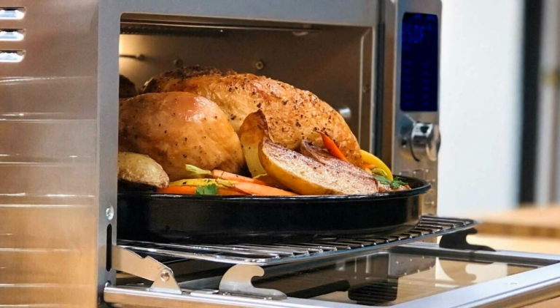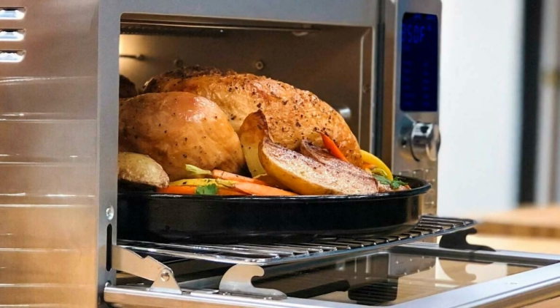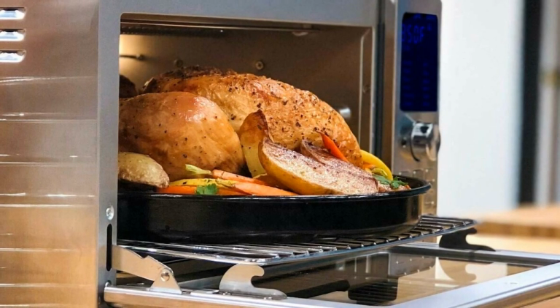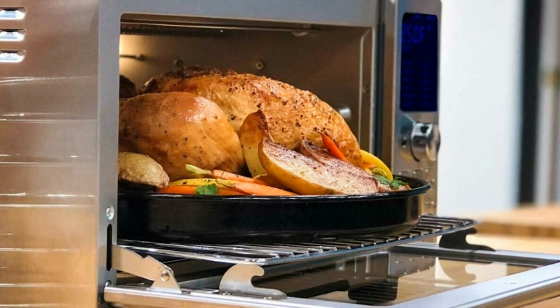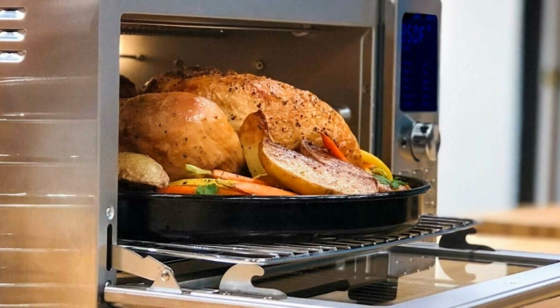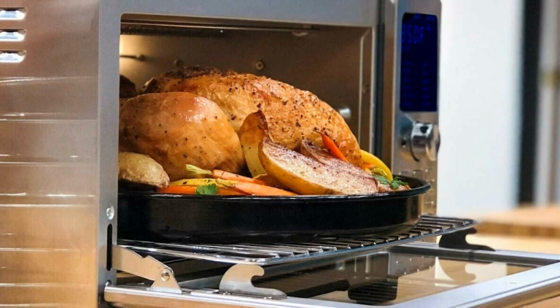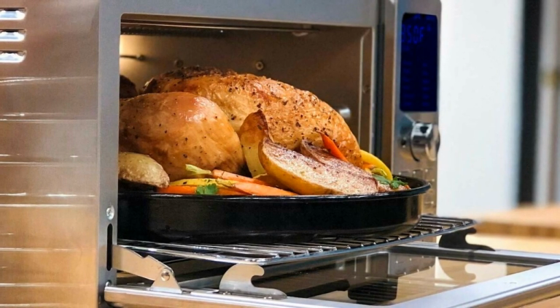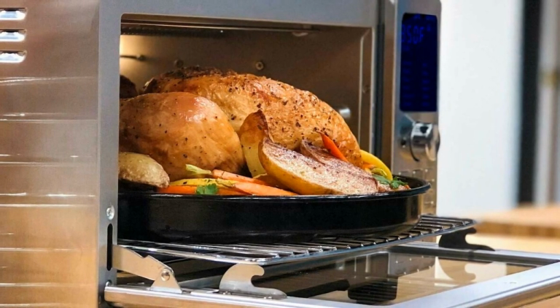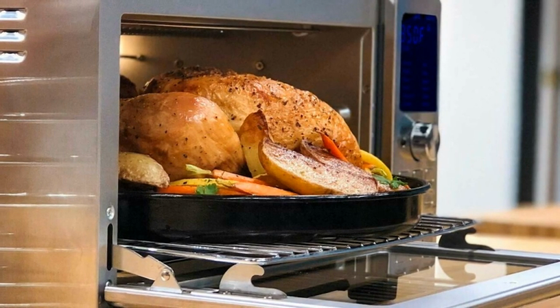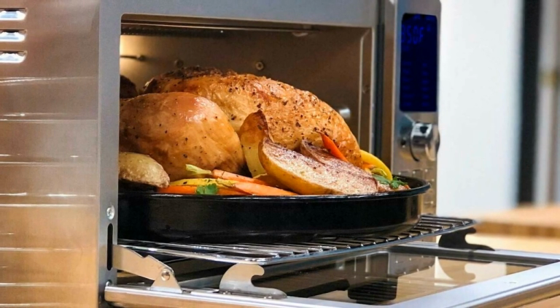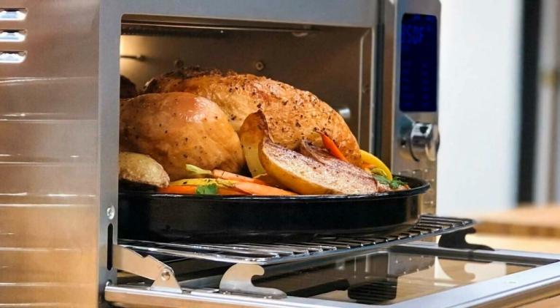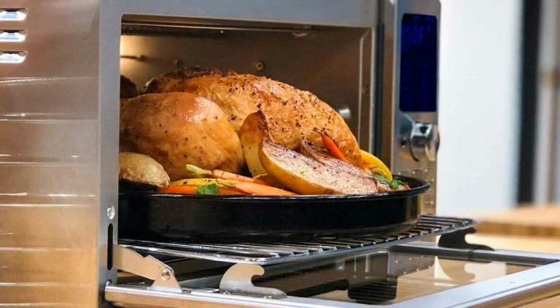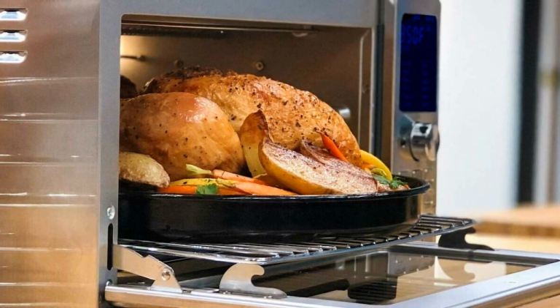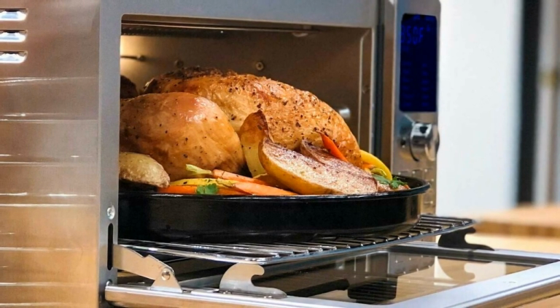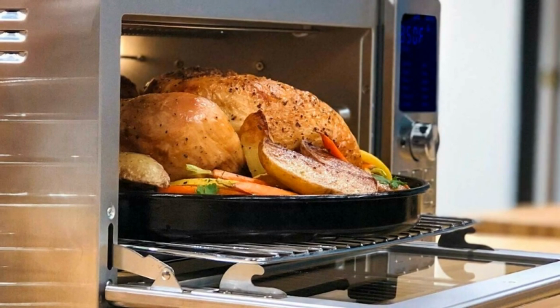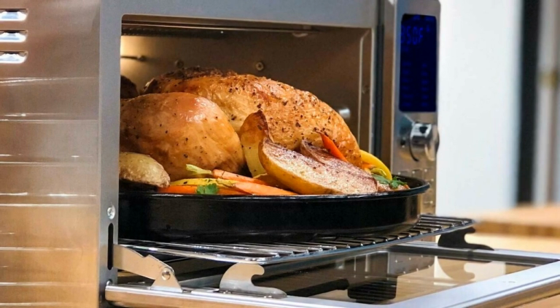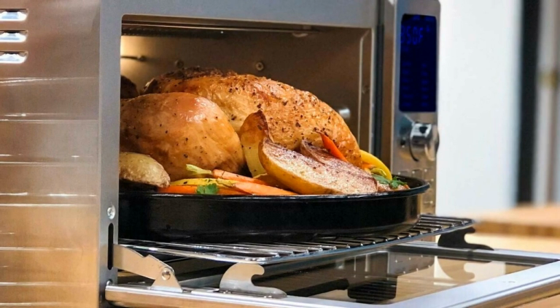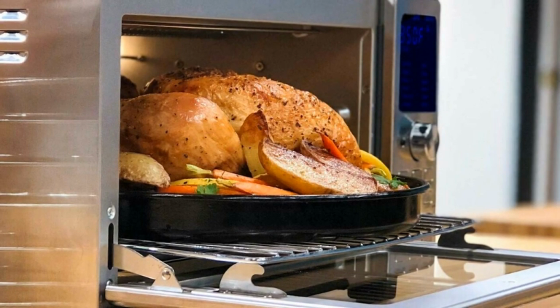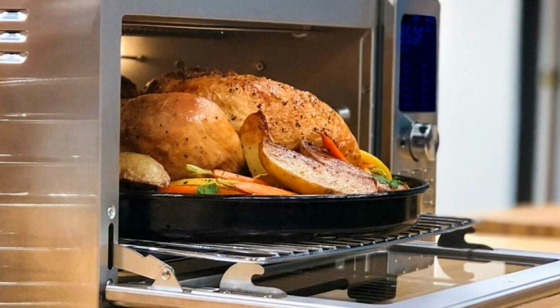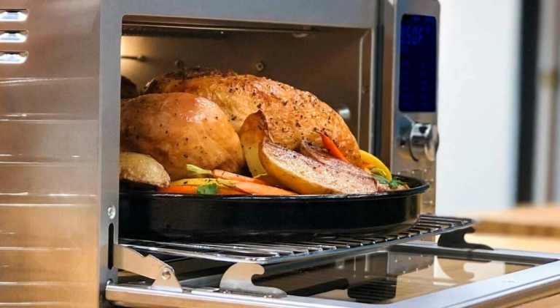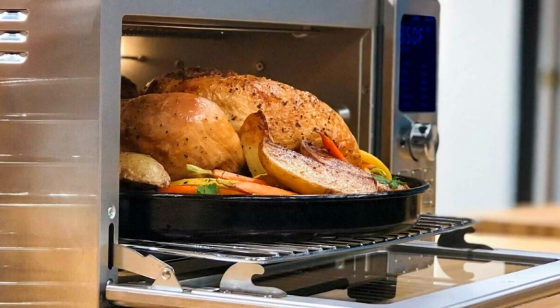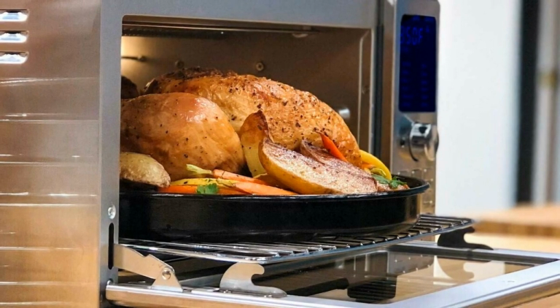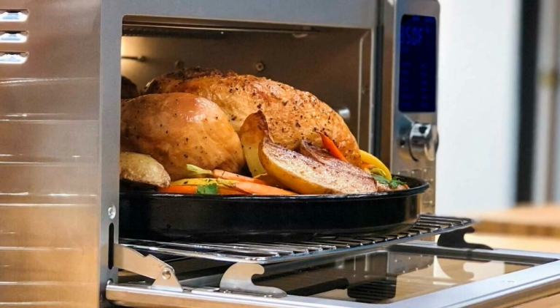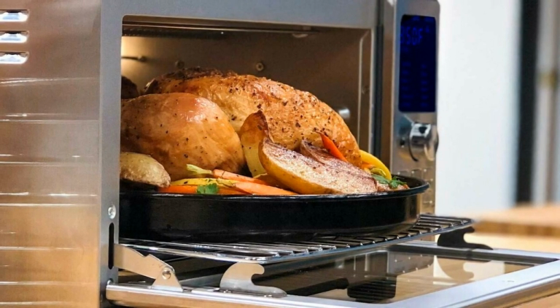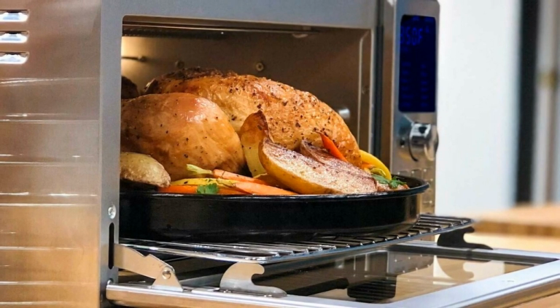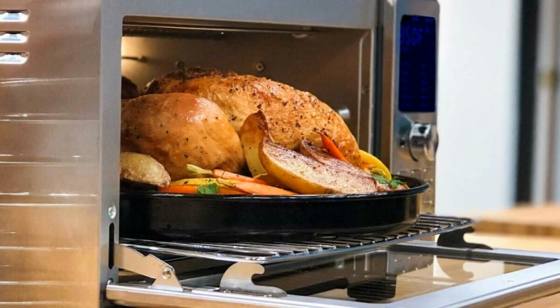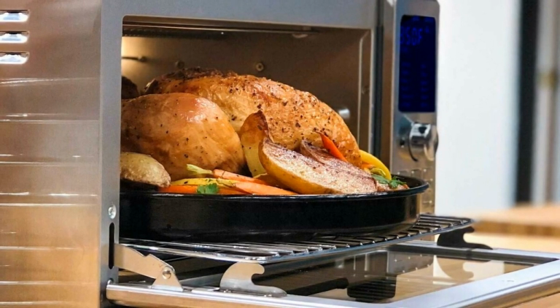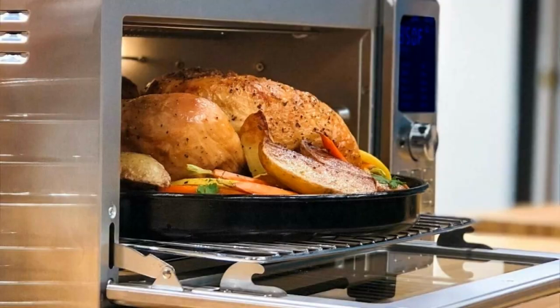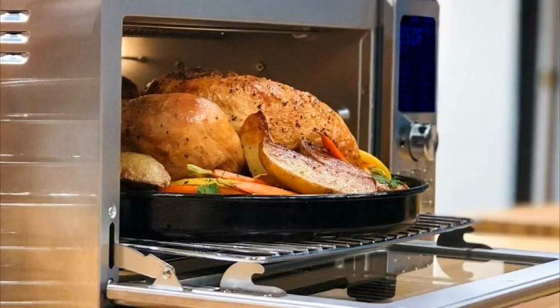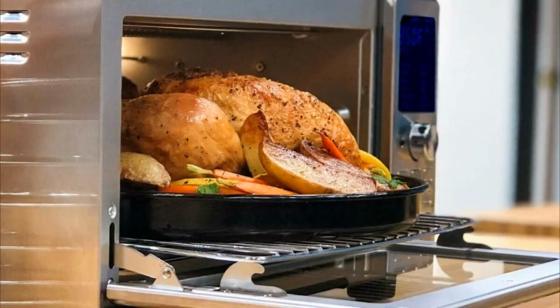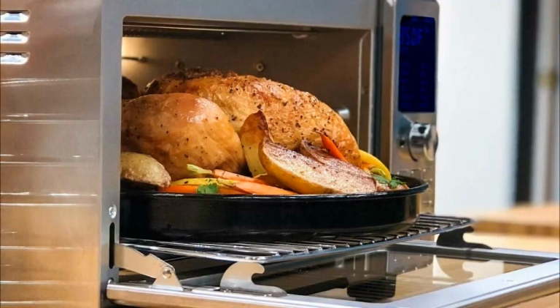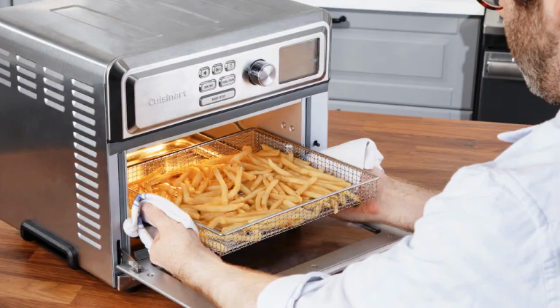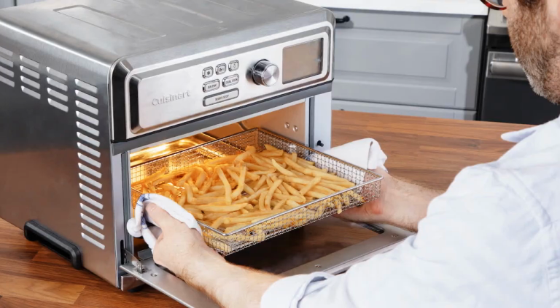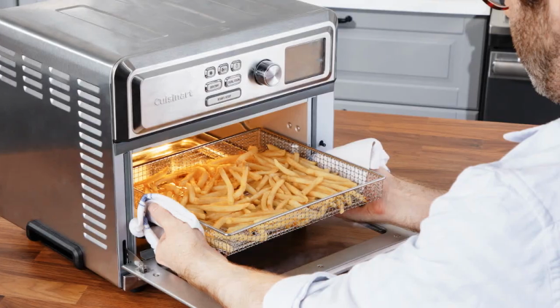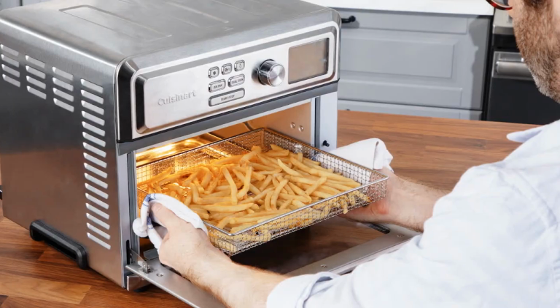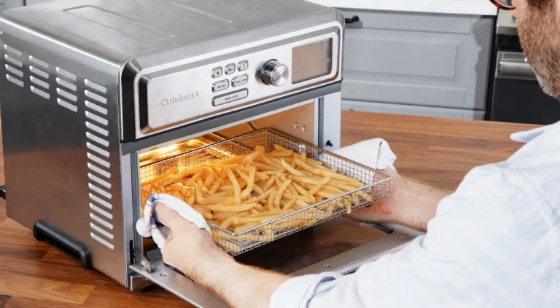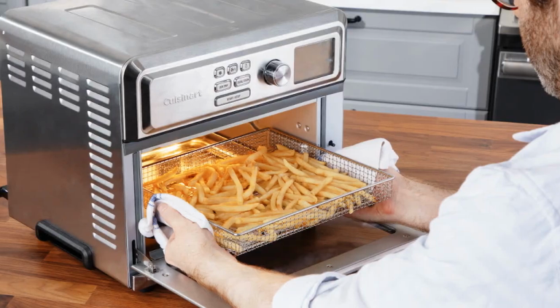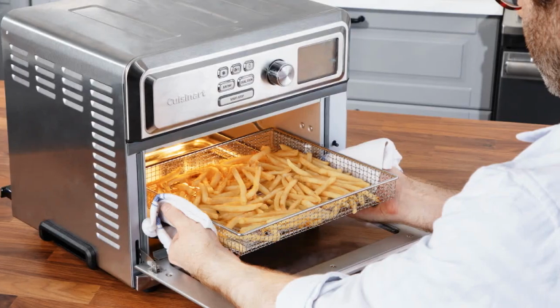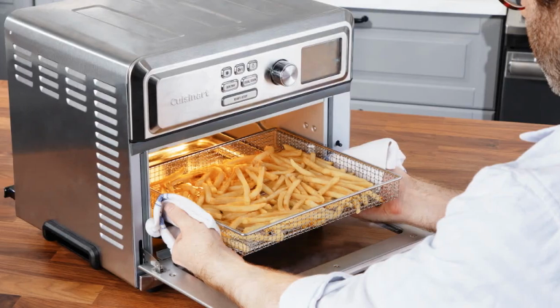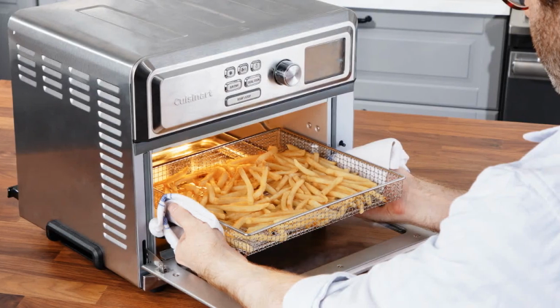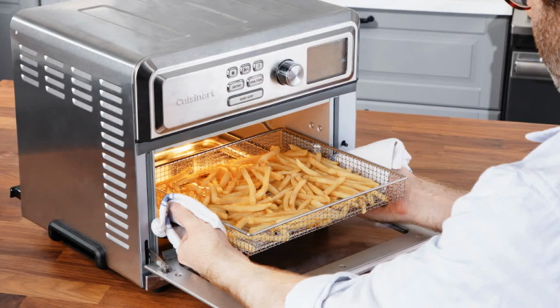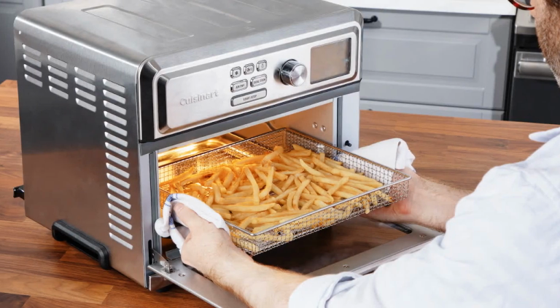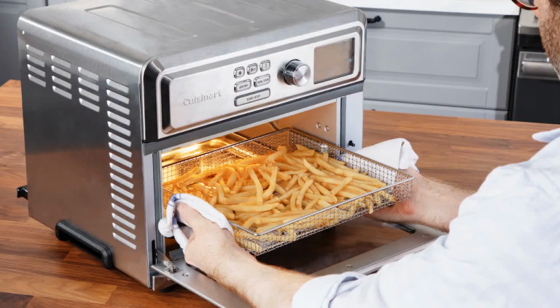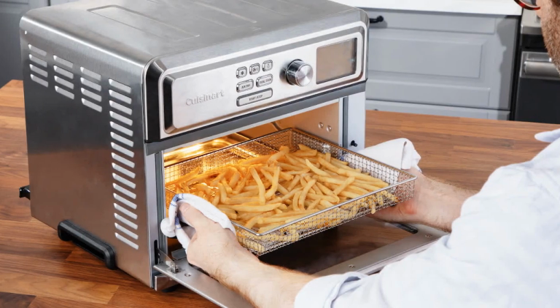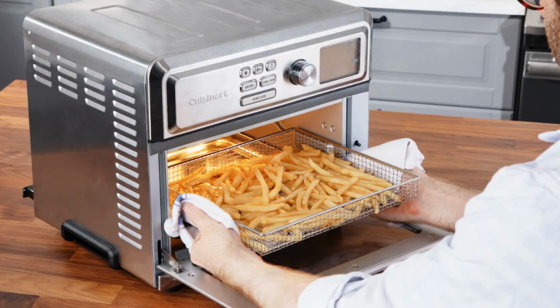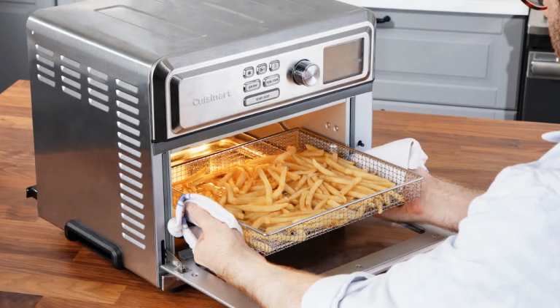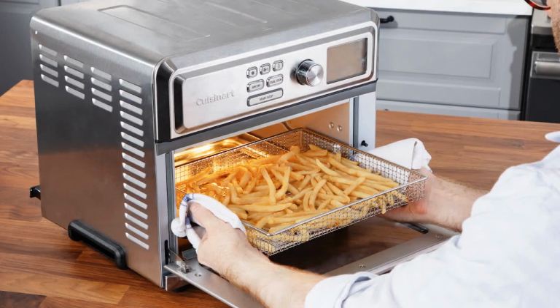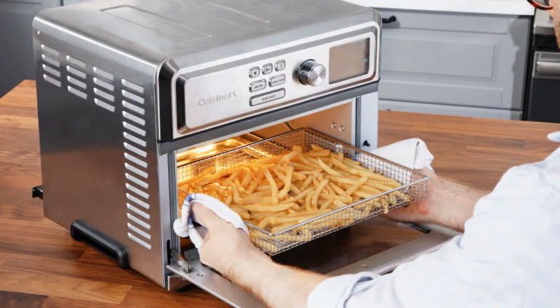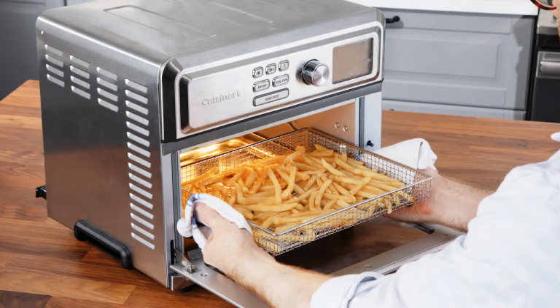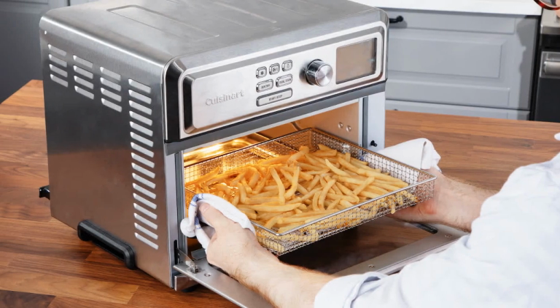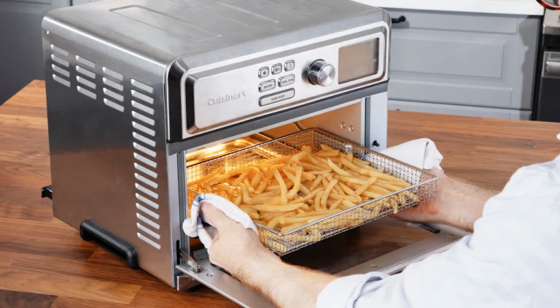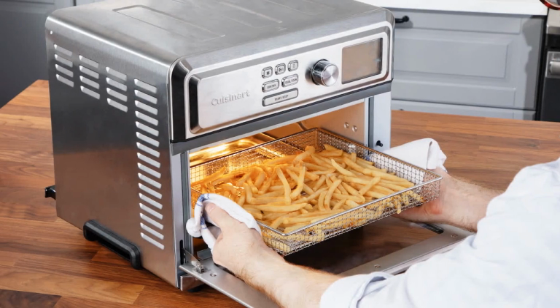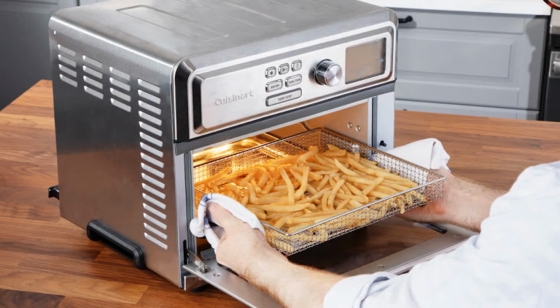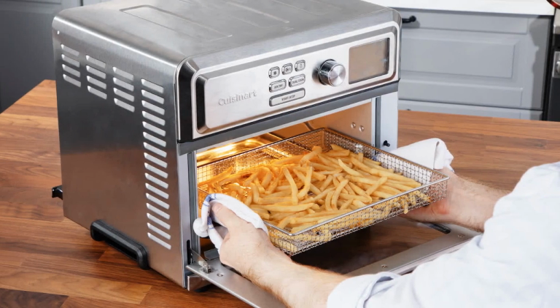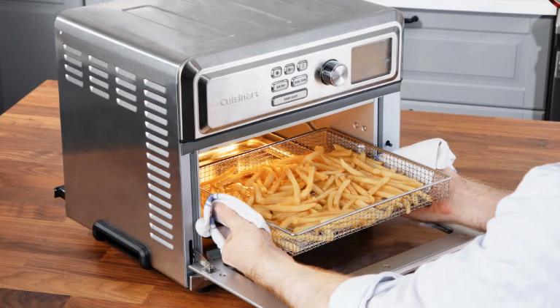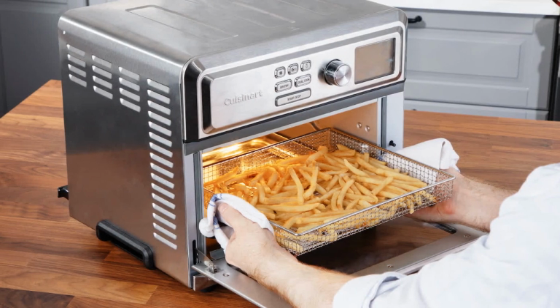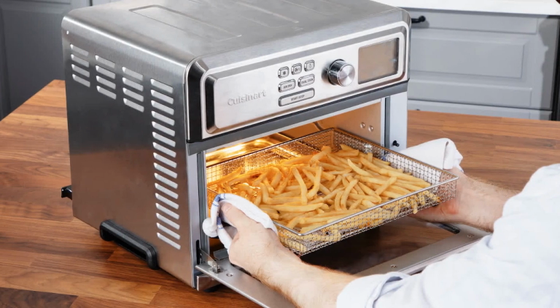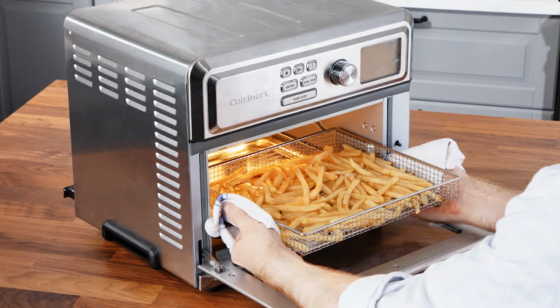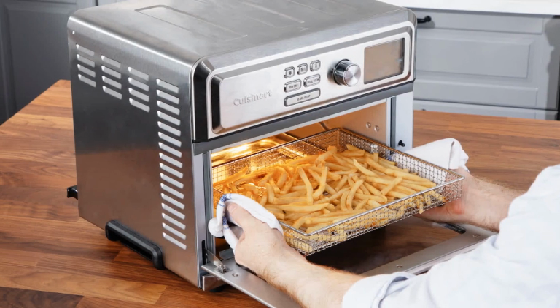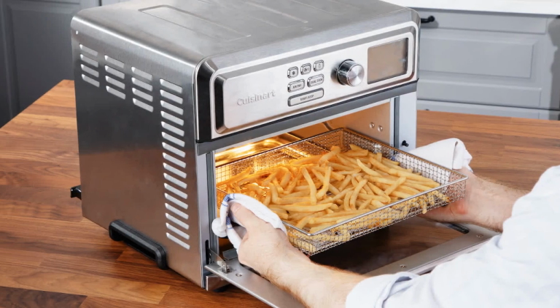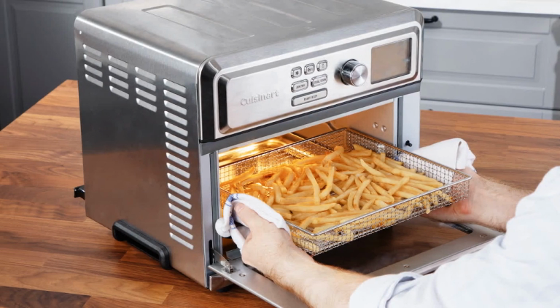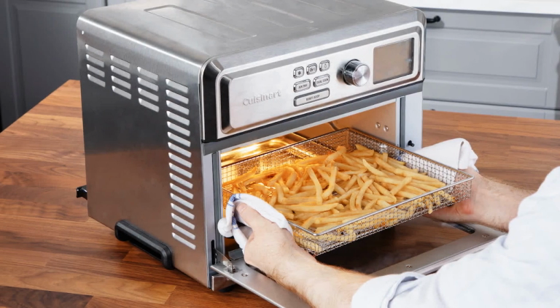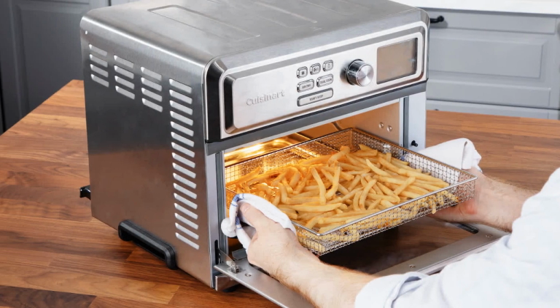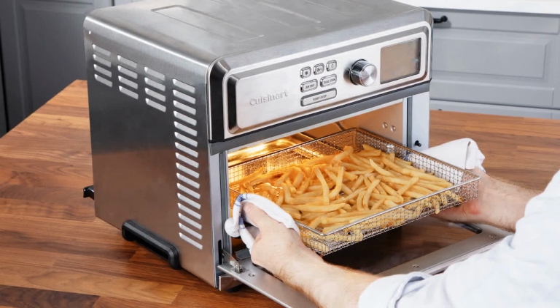Customizable Quantity: 2 to 12 cups quantity selection settings with AutoStop to automatically grind the exact quantity you need.